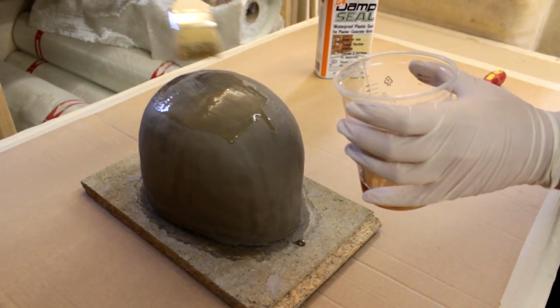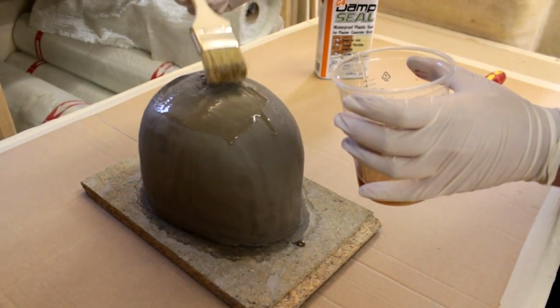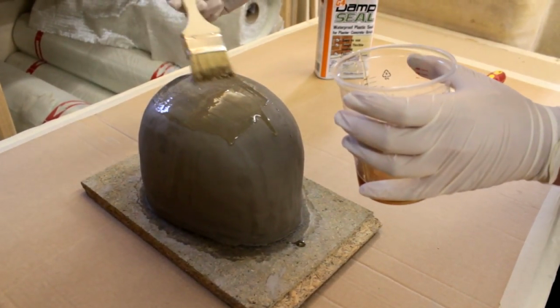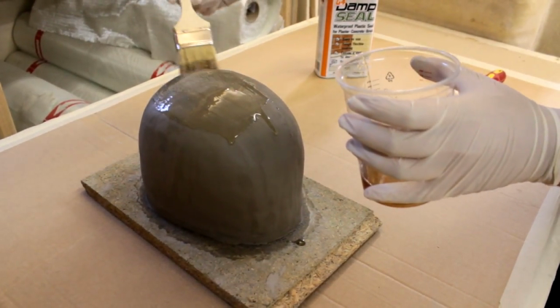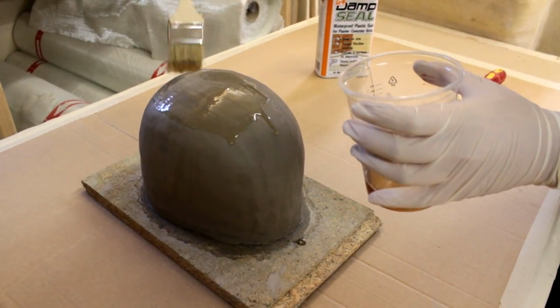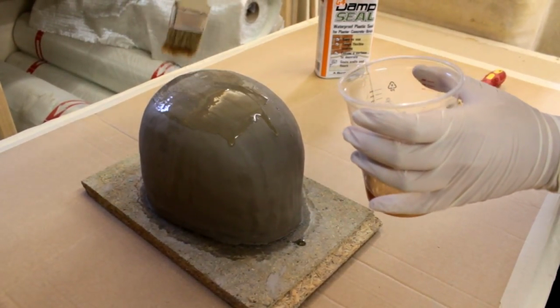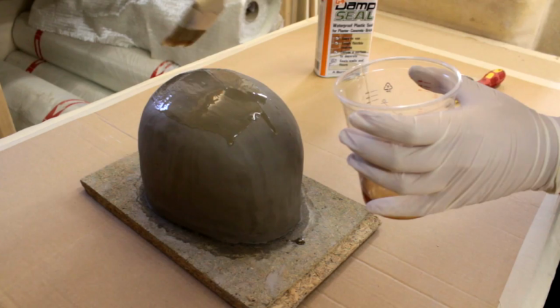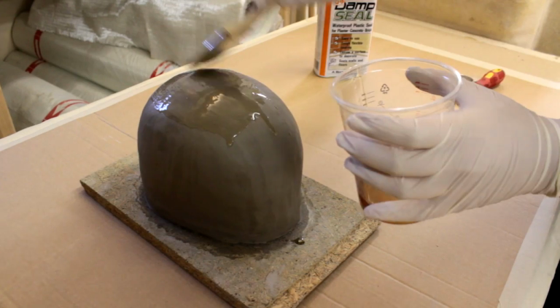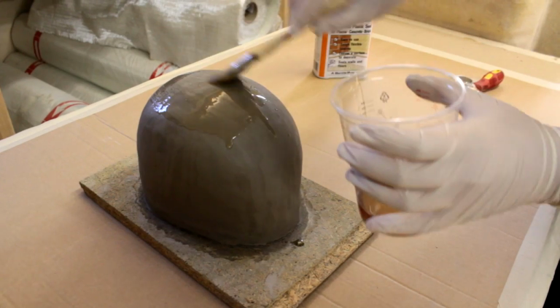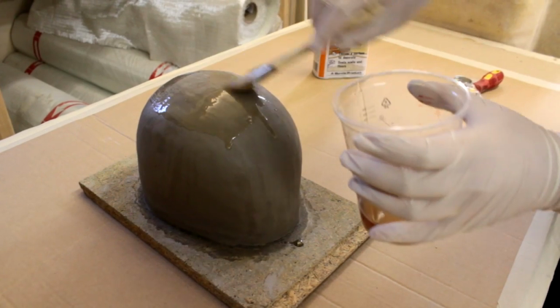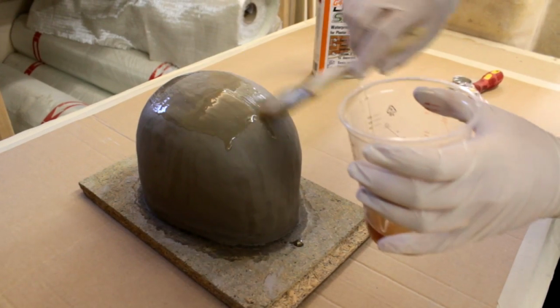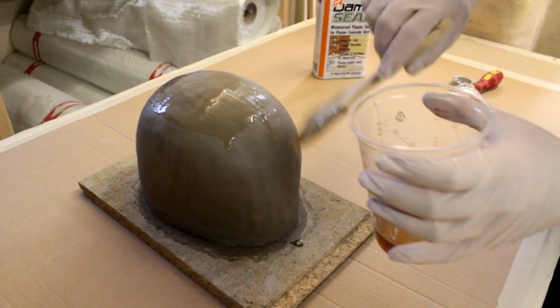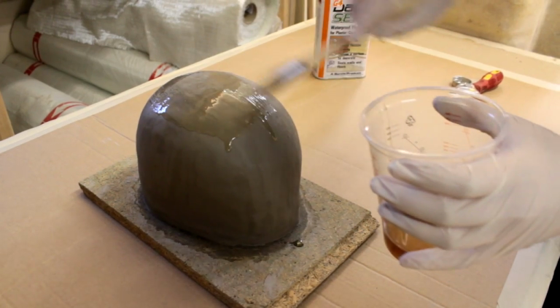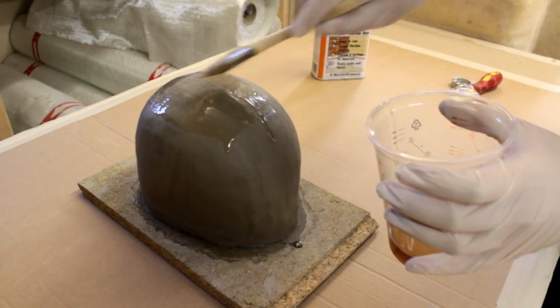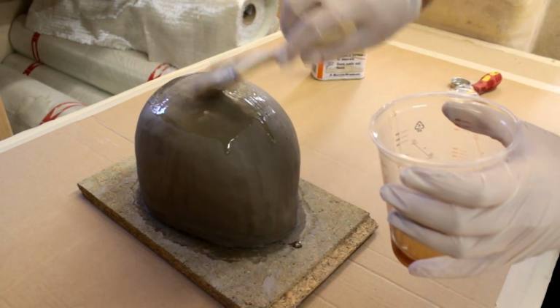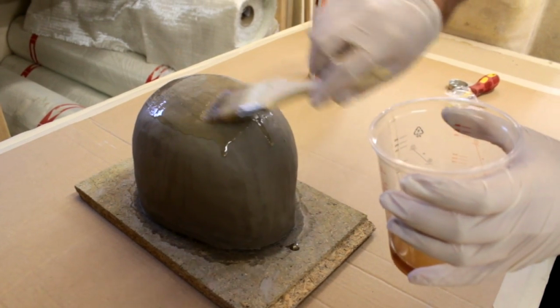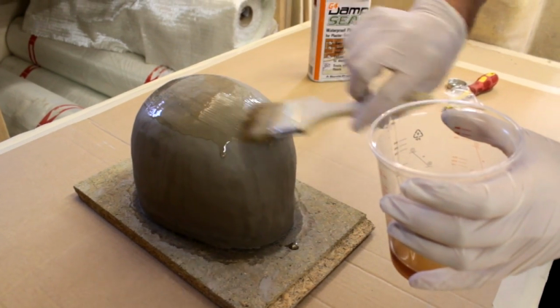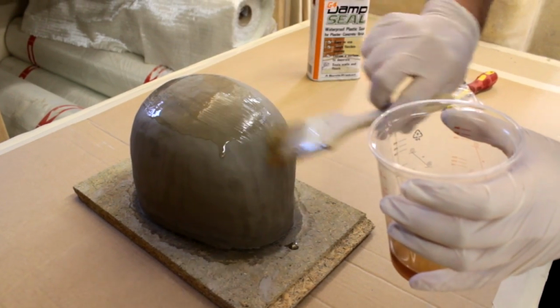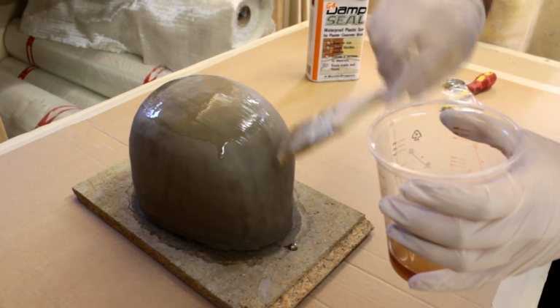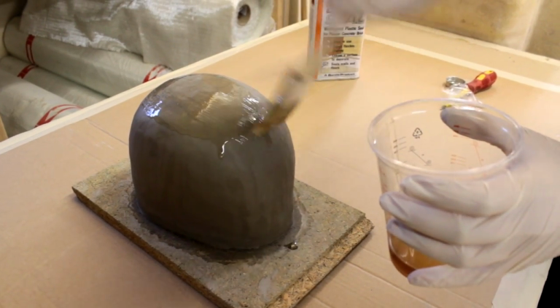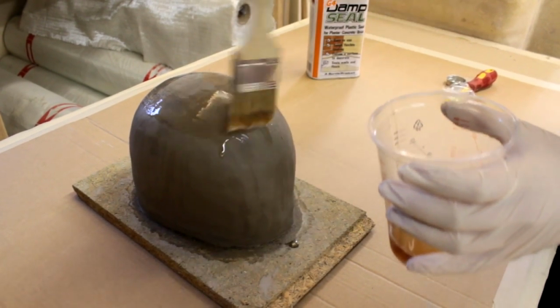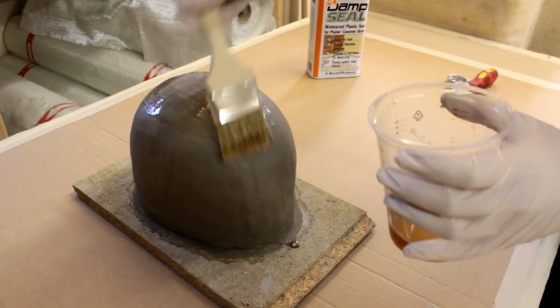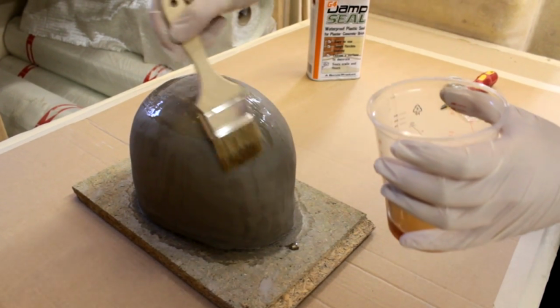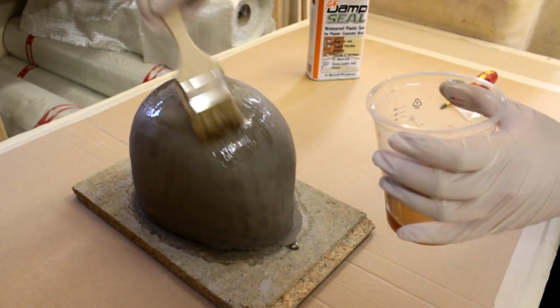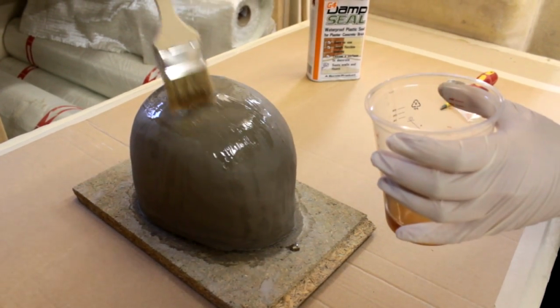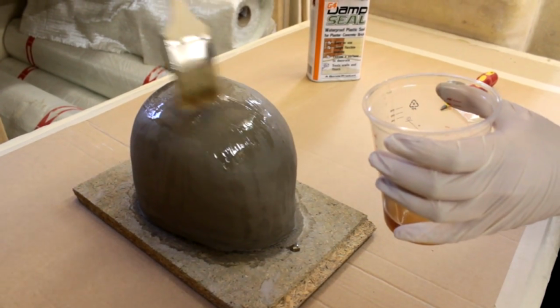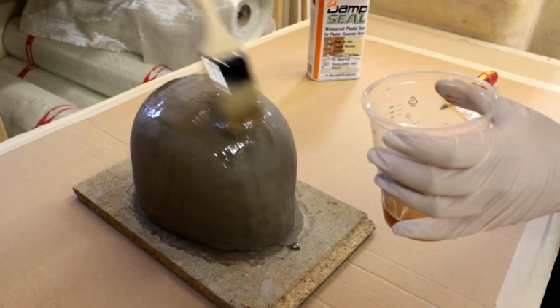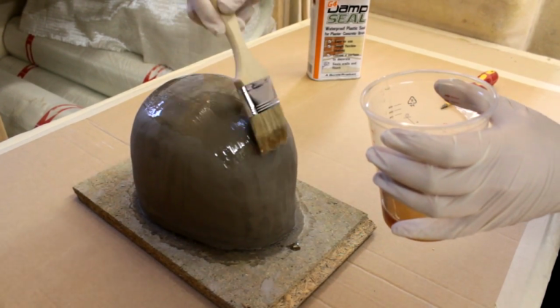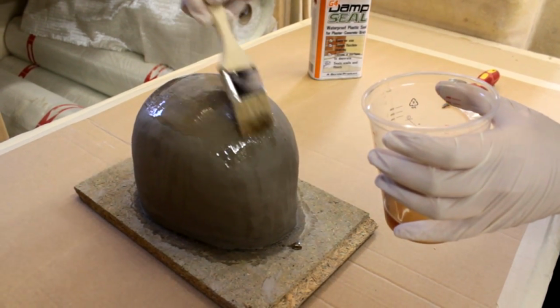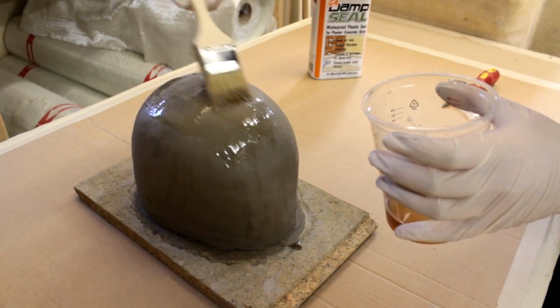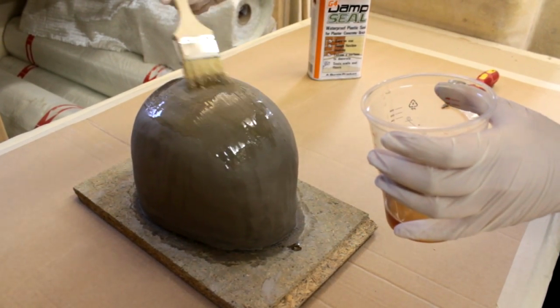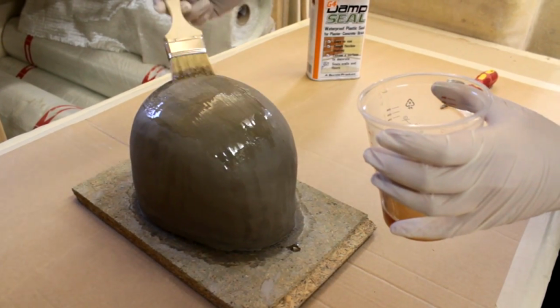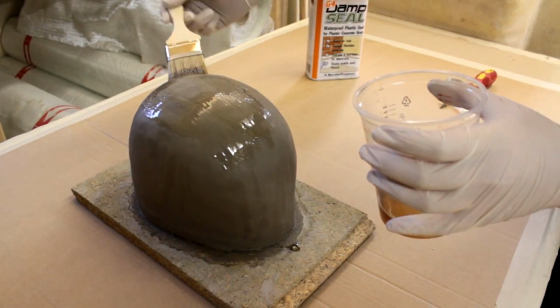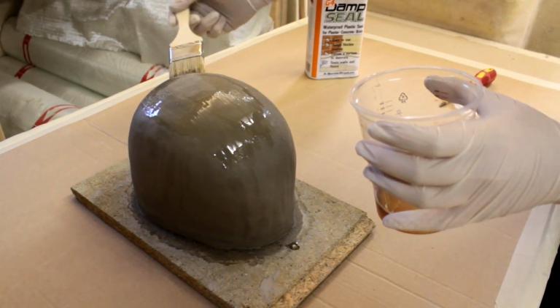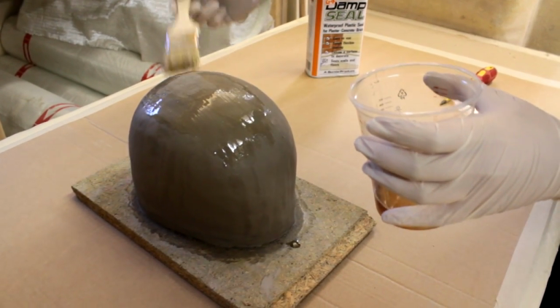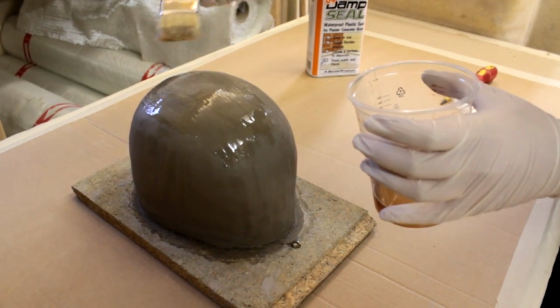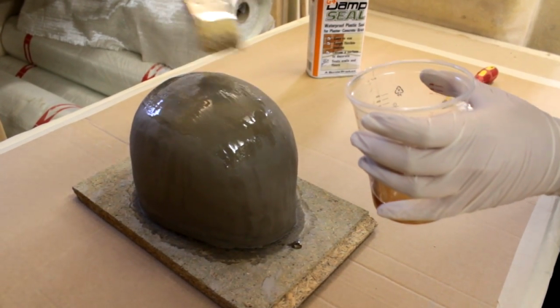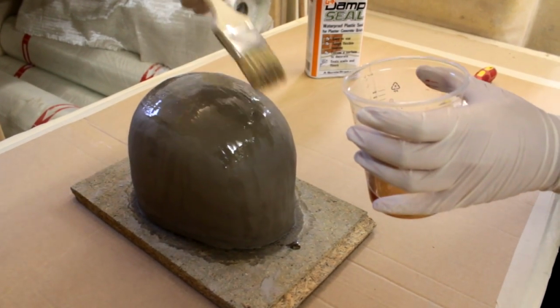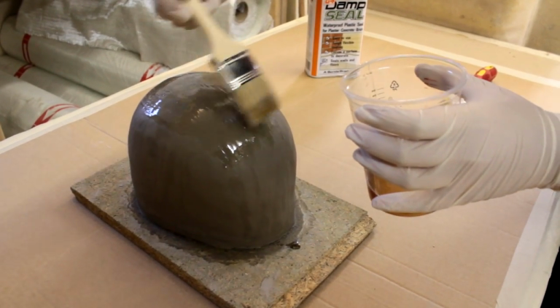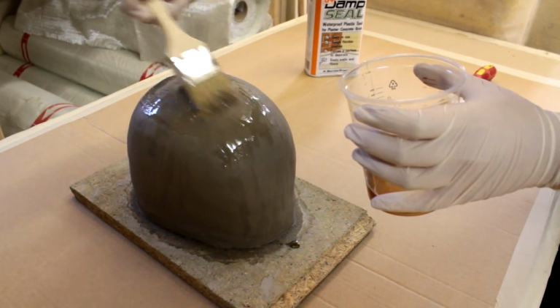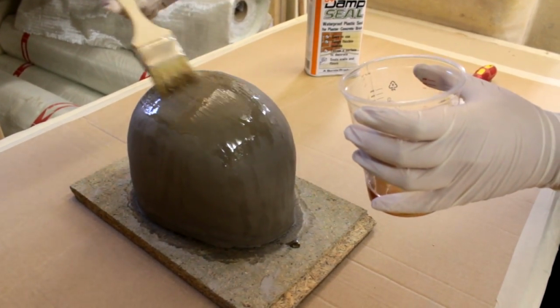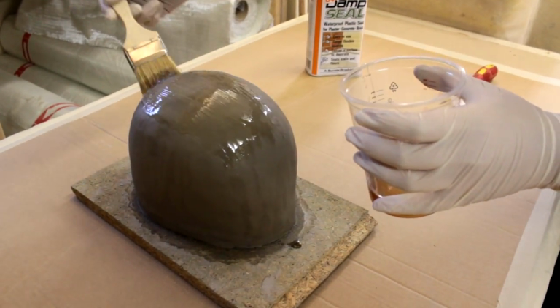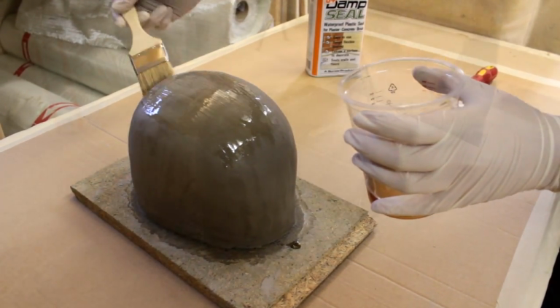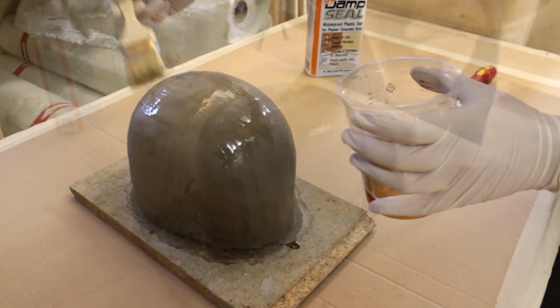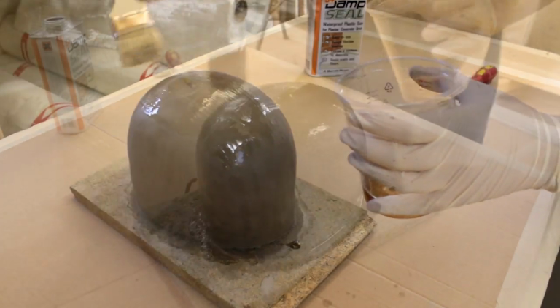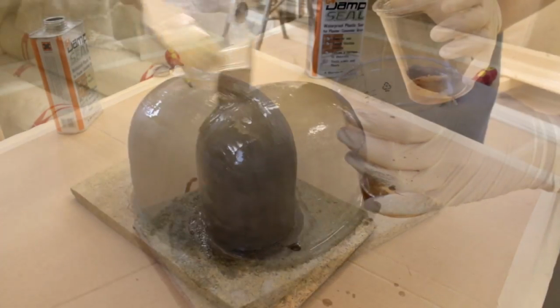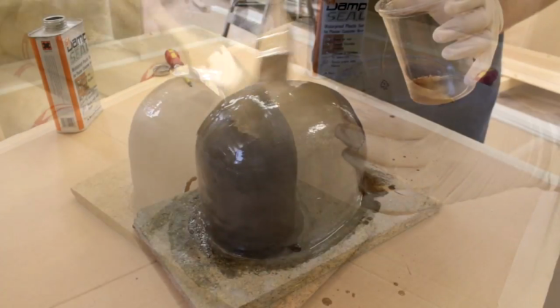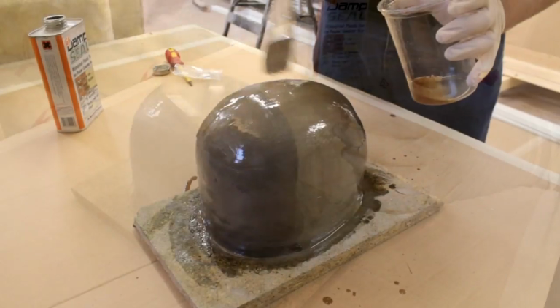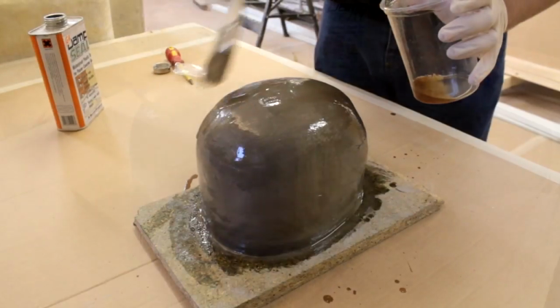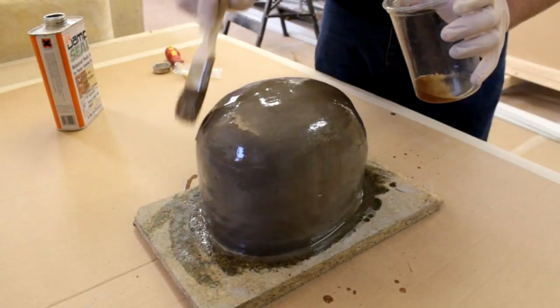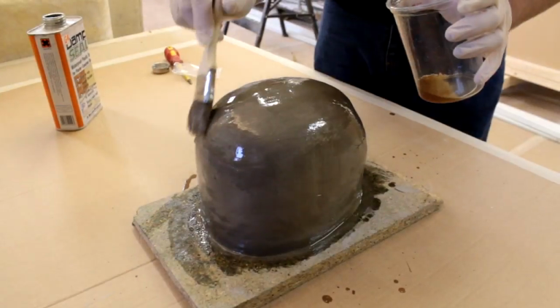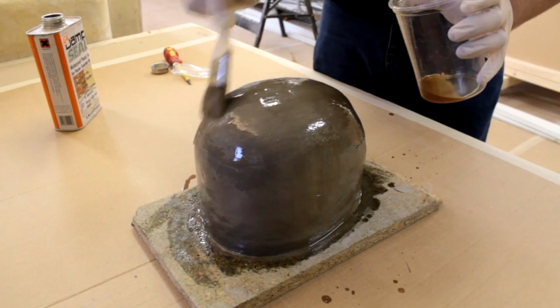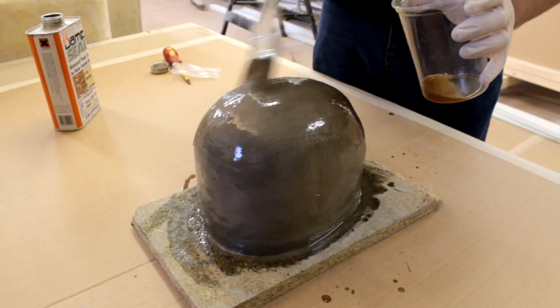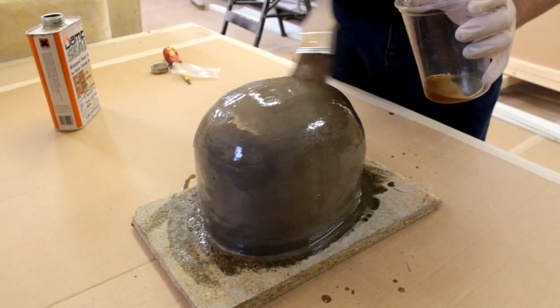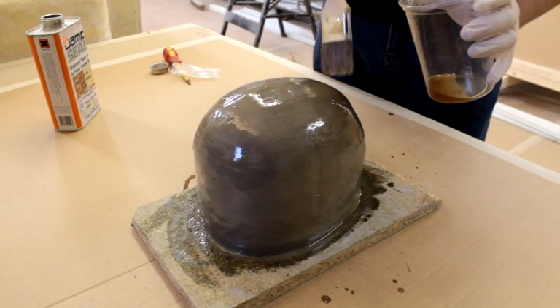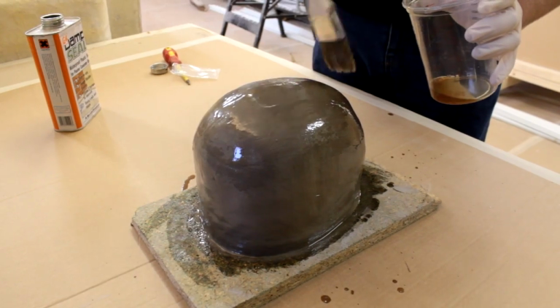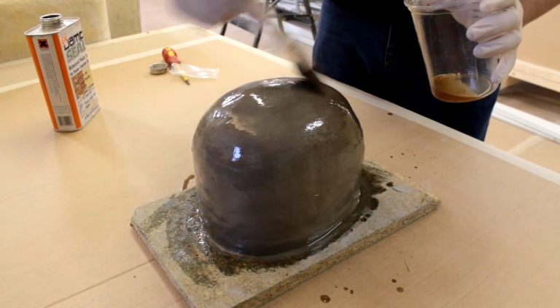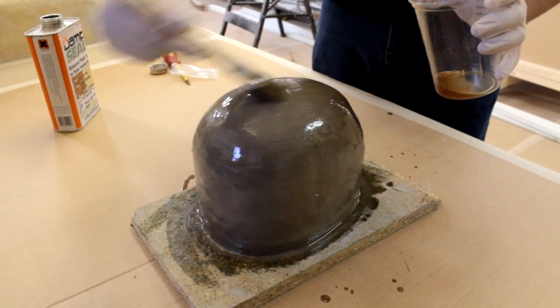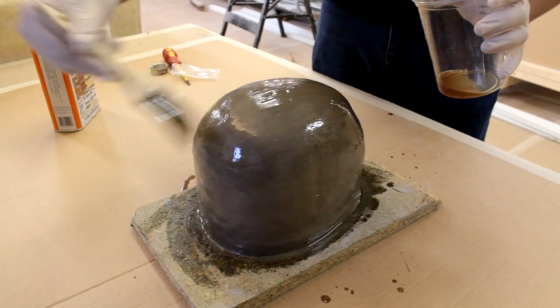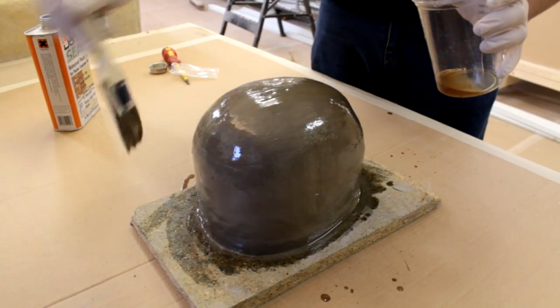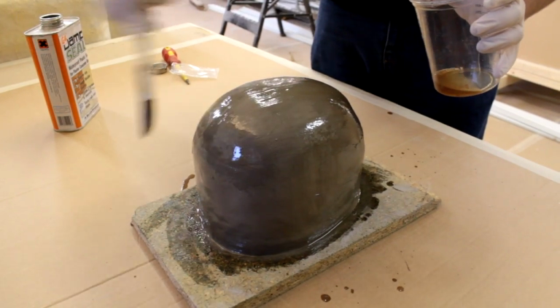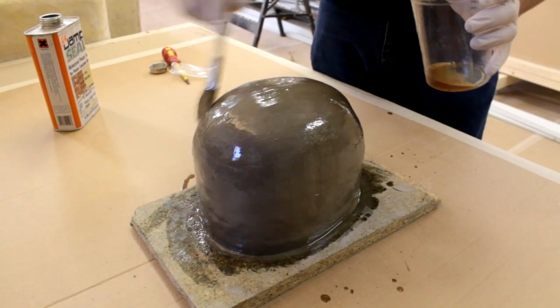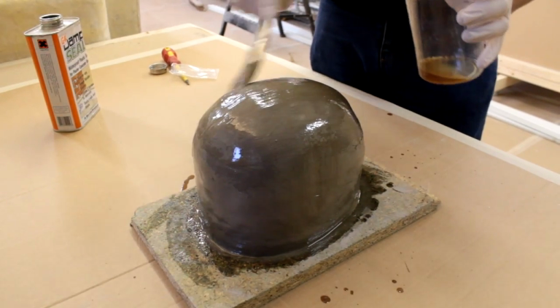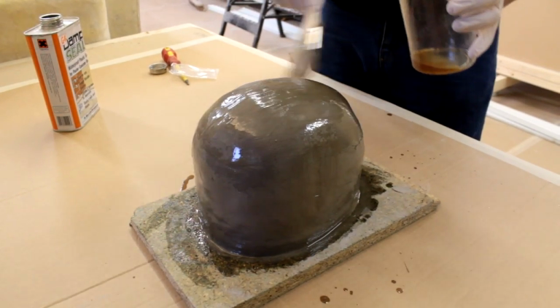This, however, will take away any fine details, so this method is advised for sculptures of a smooth, undetailed surface.